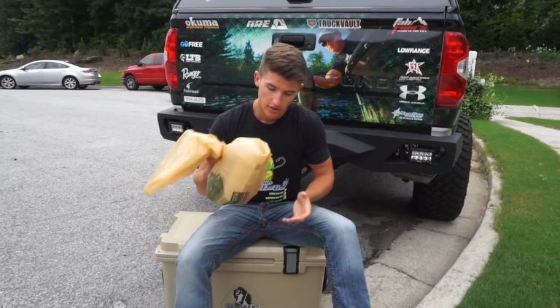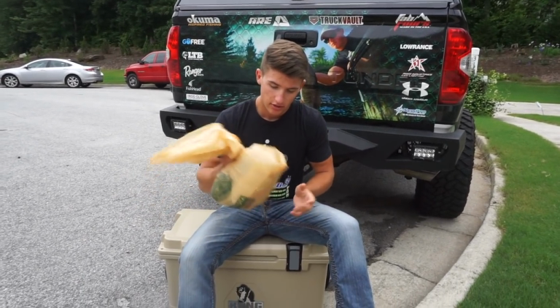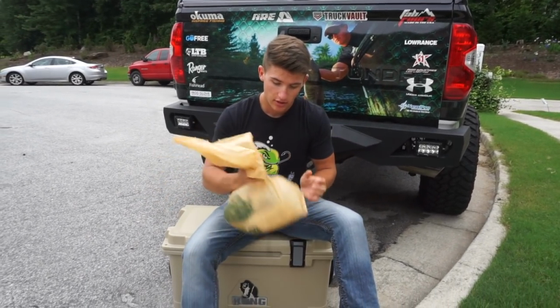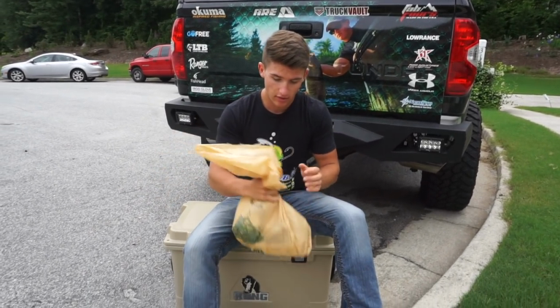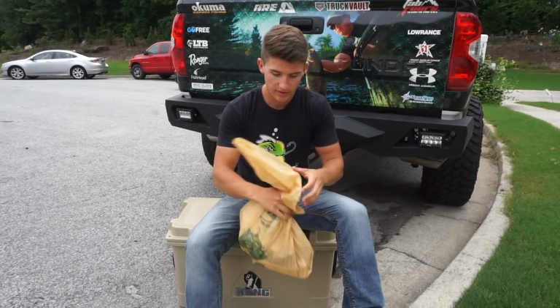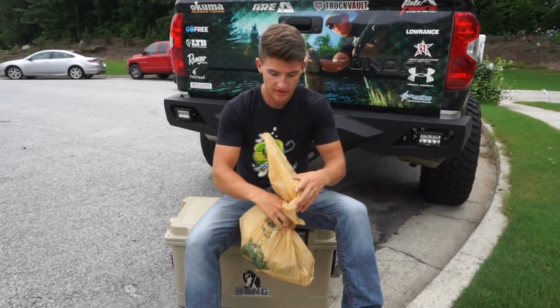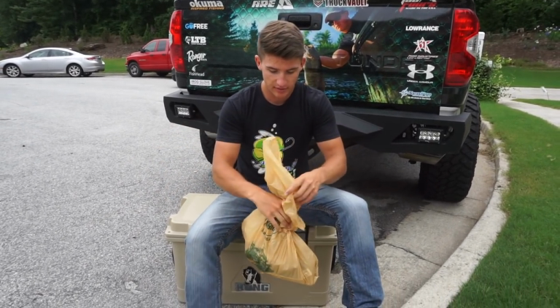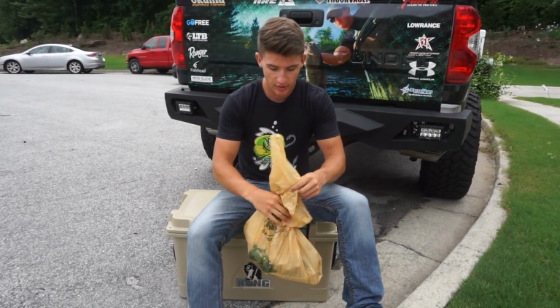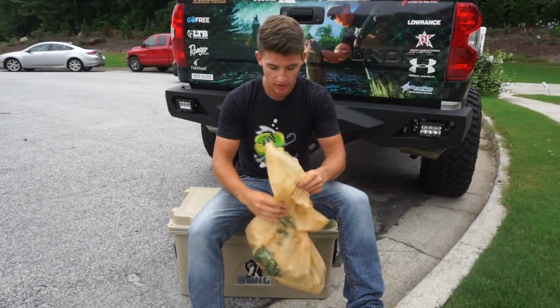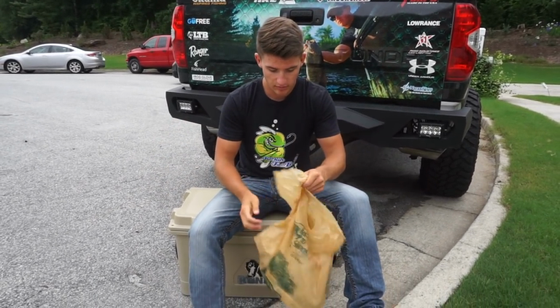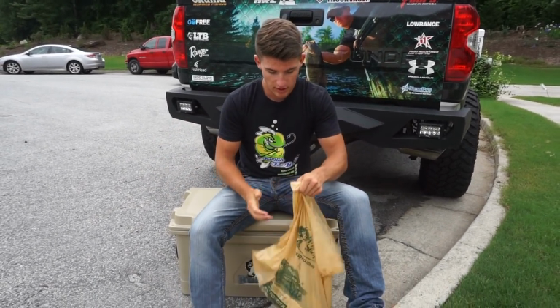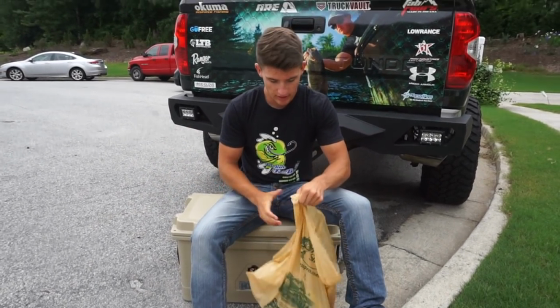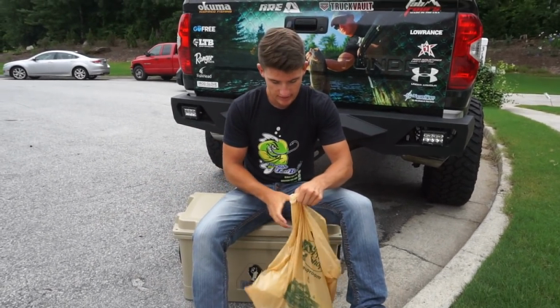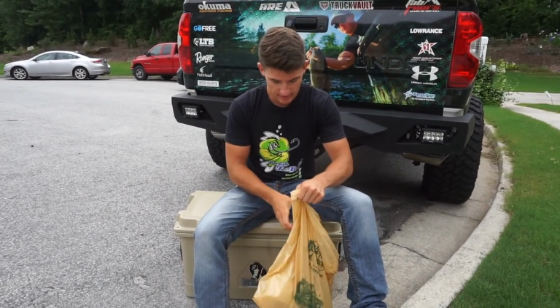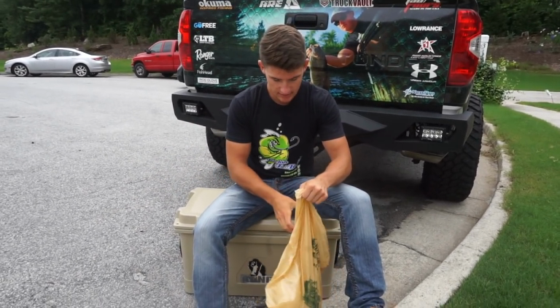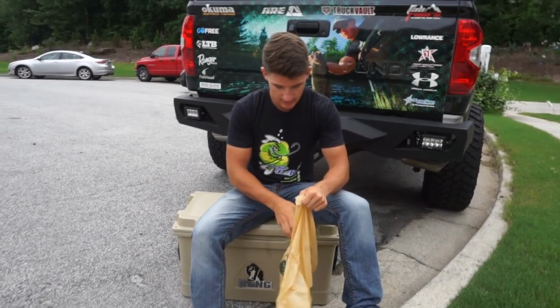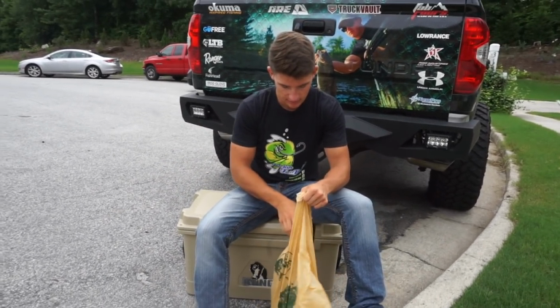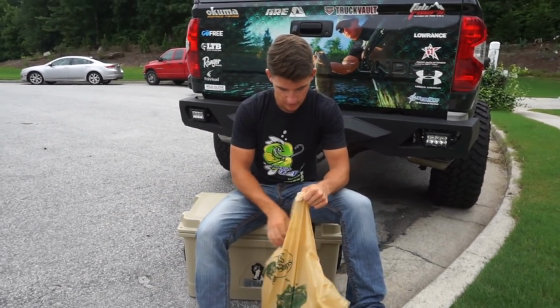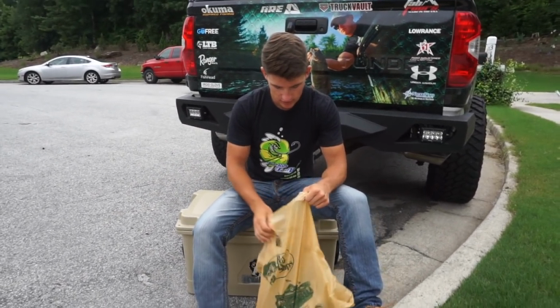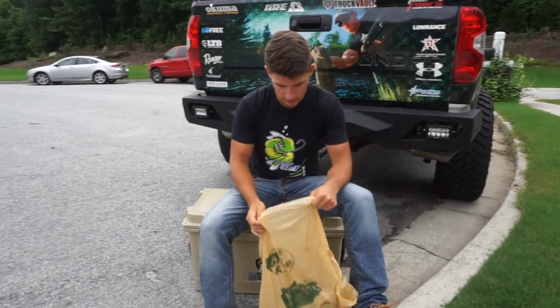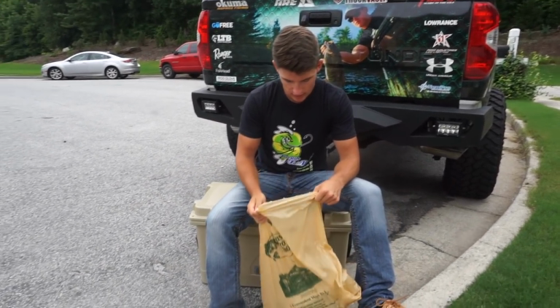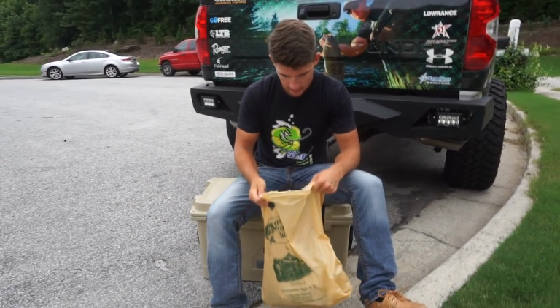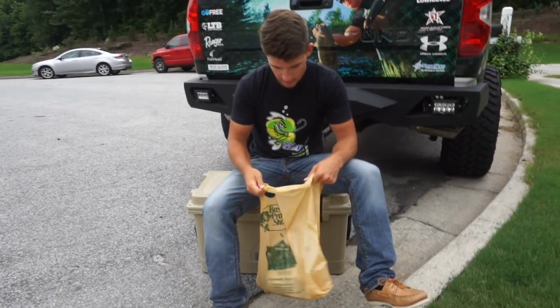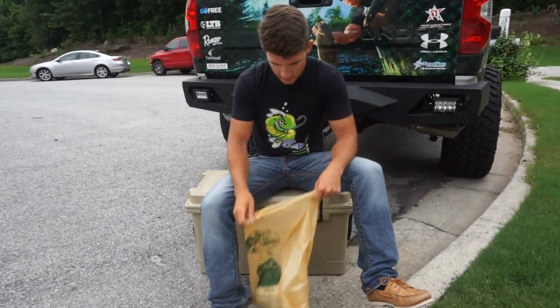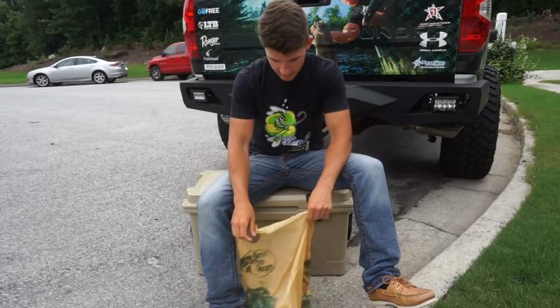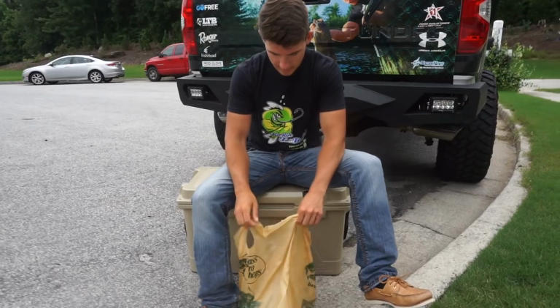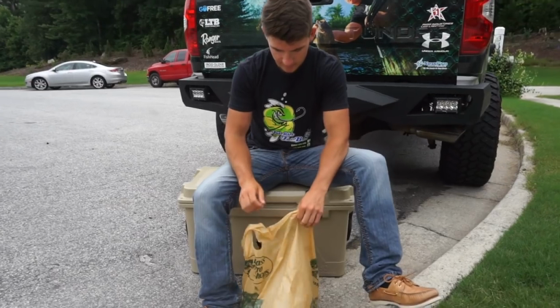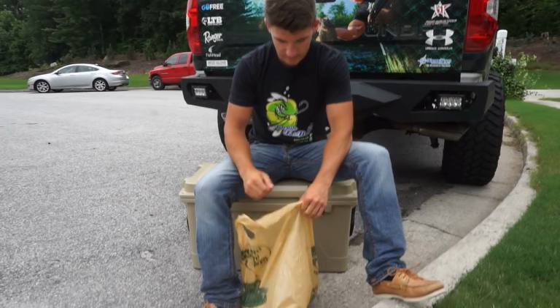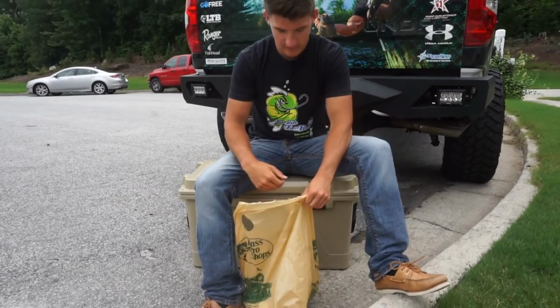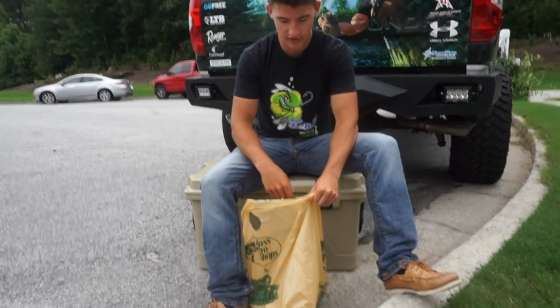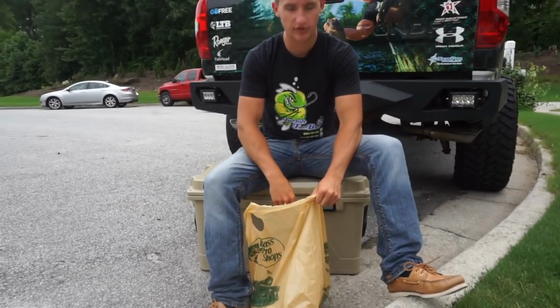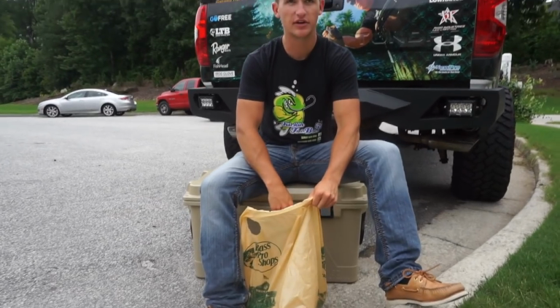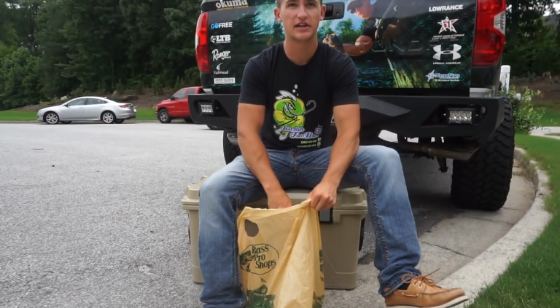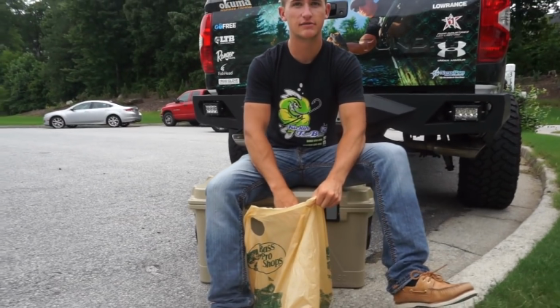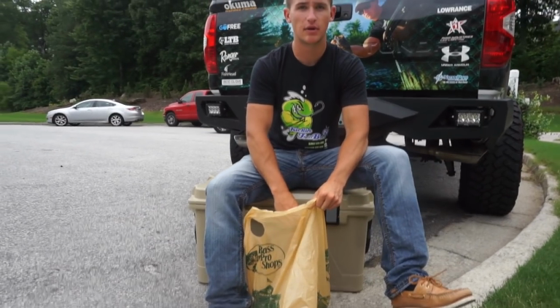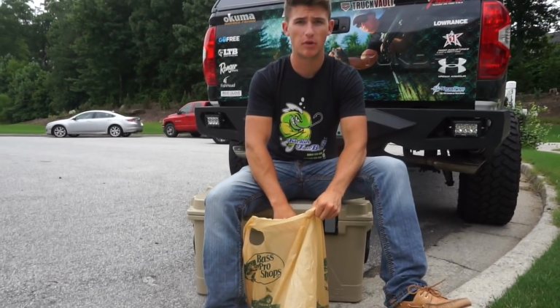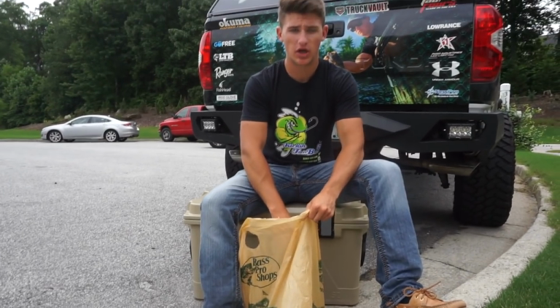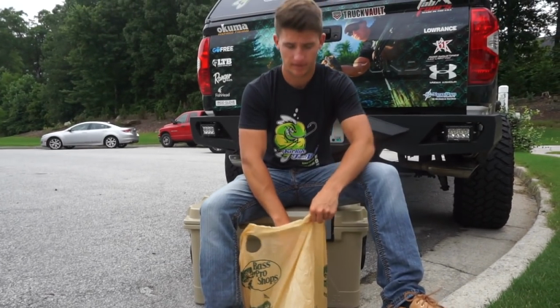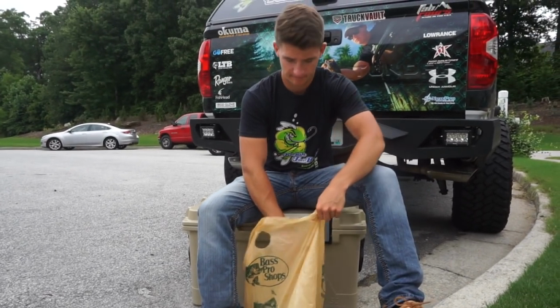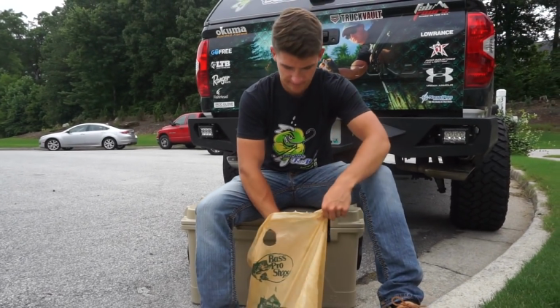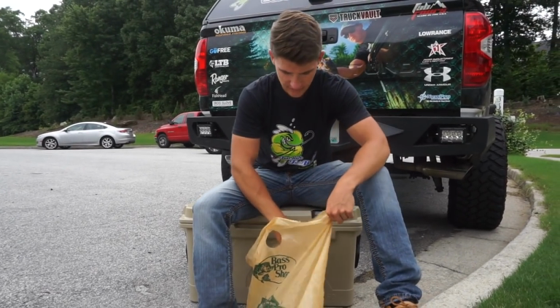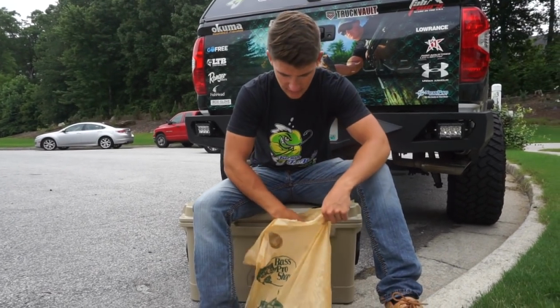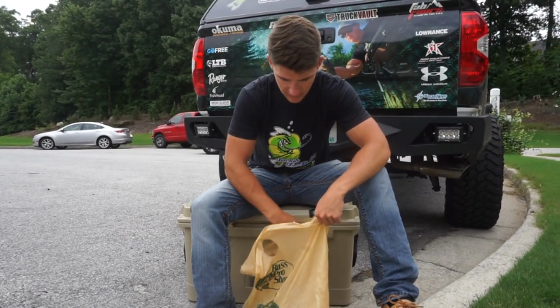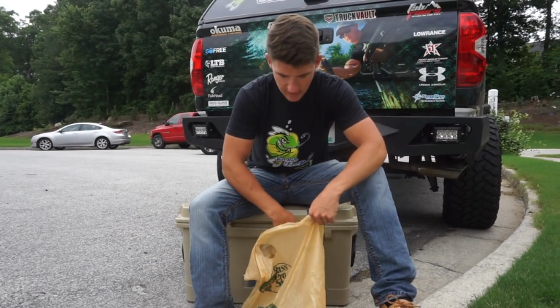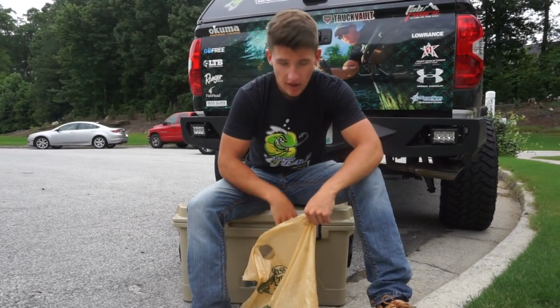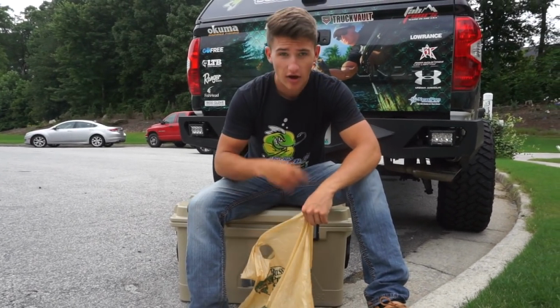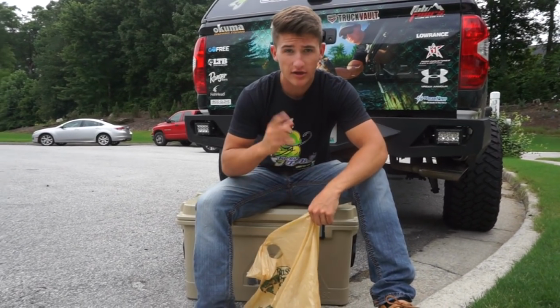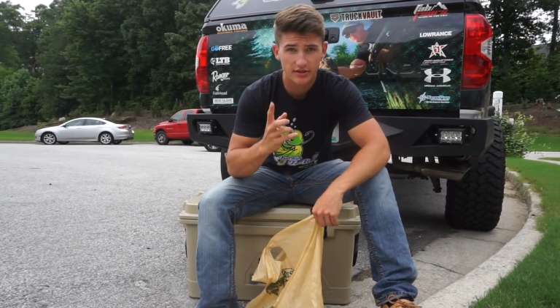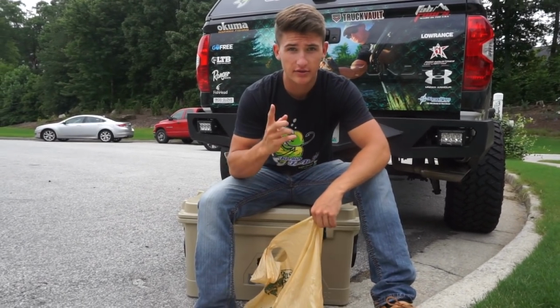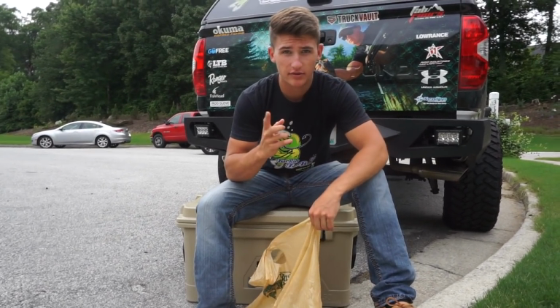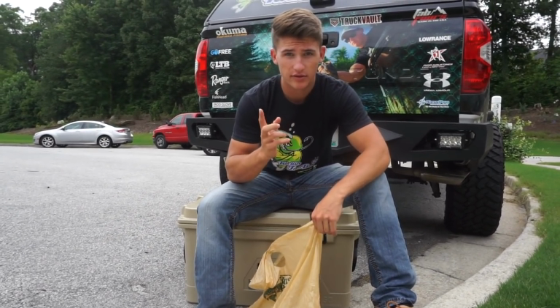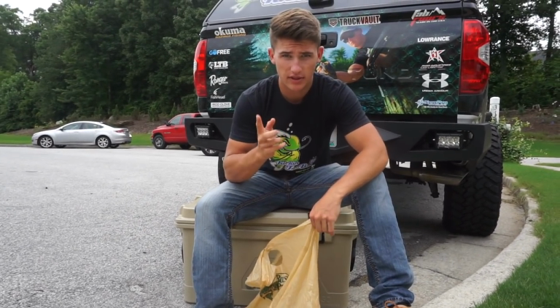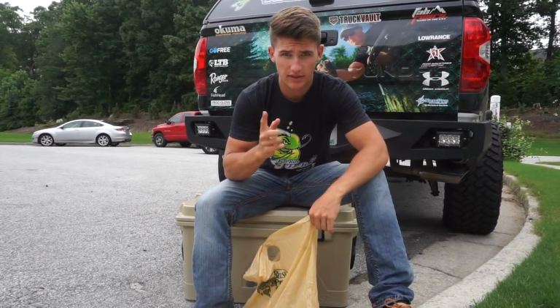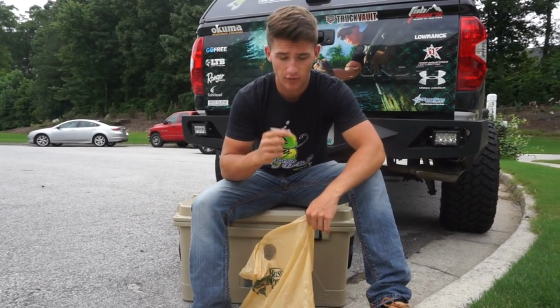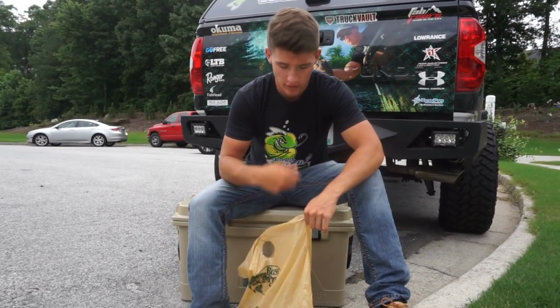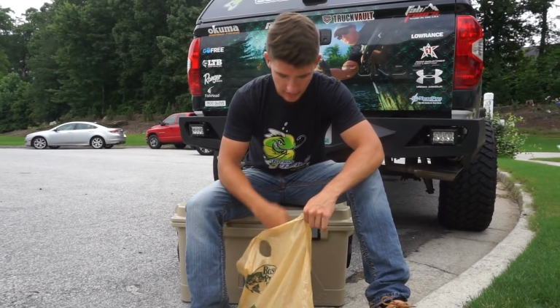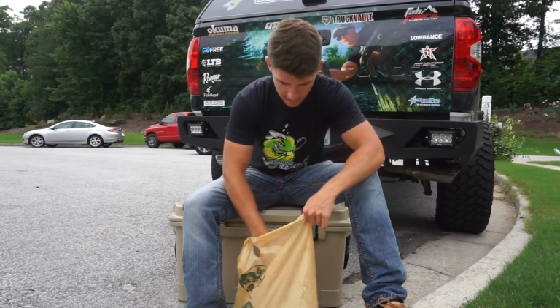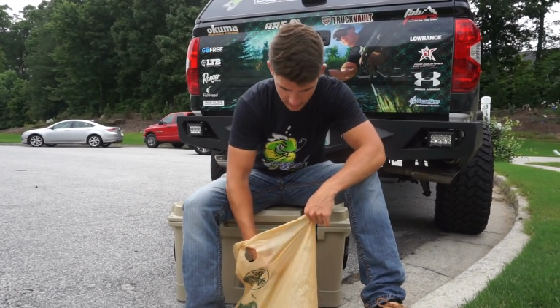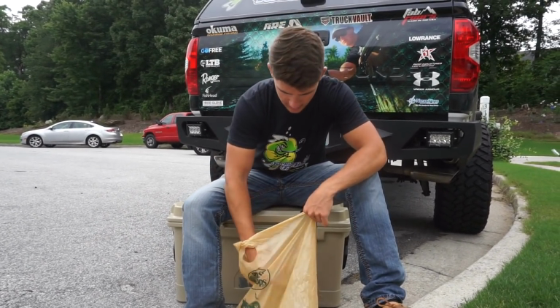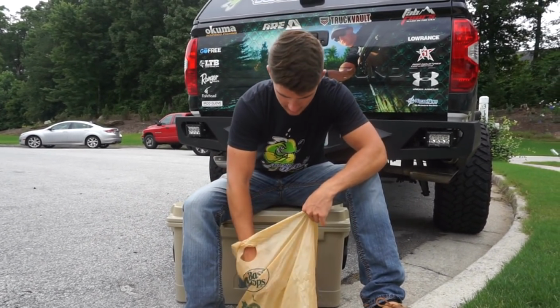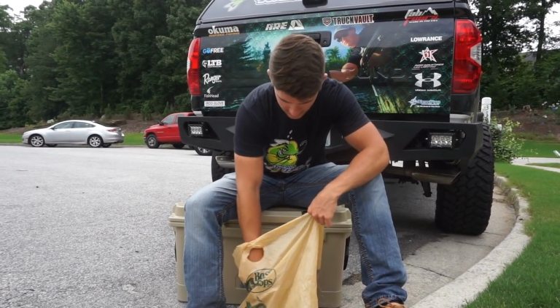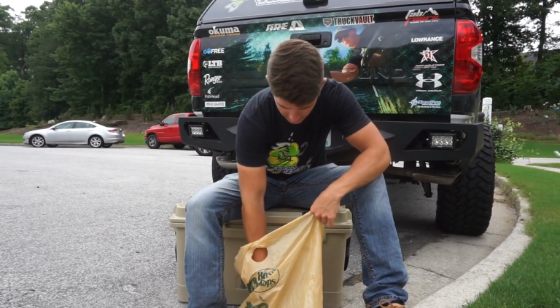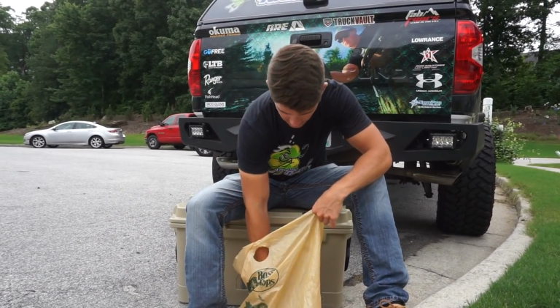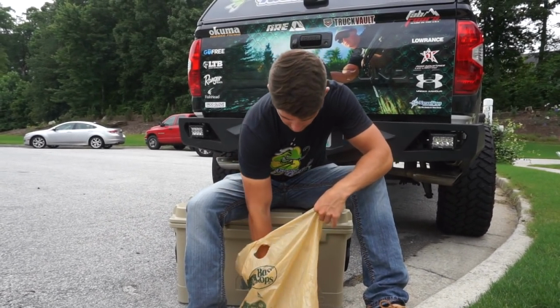I just got back to the house and I'm going to be unboxing the stuff right here, showing you guys what I bought, and also the giveaway.